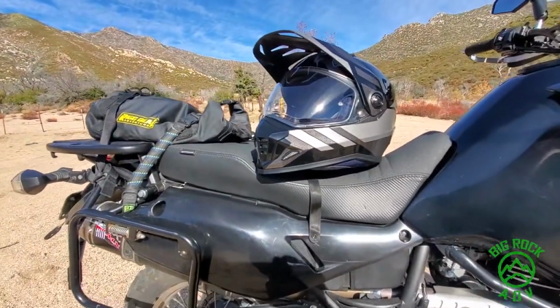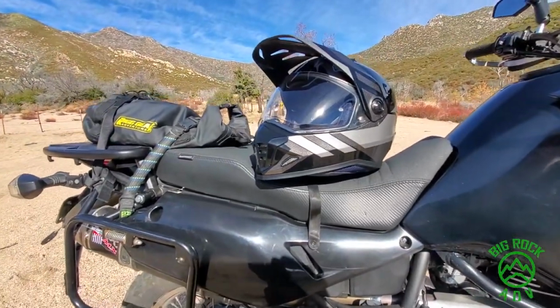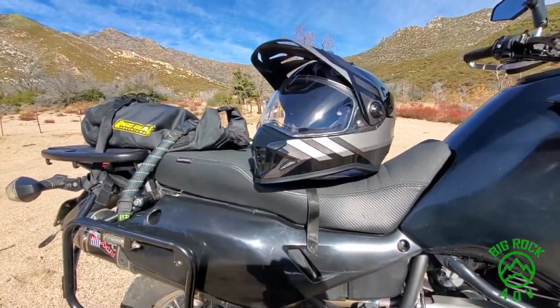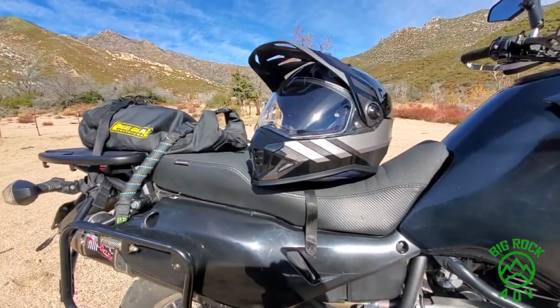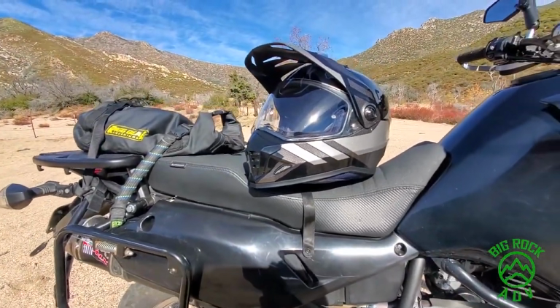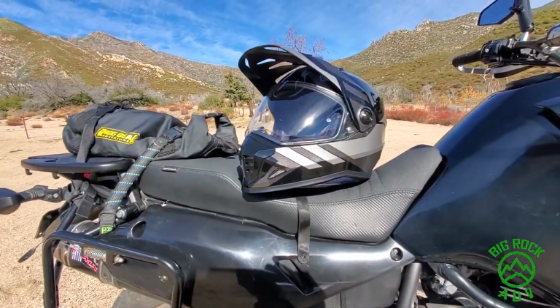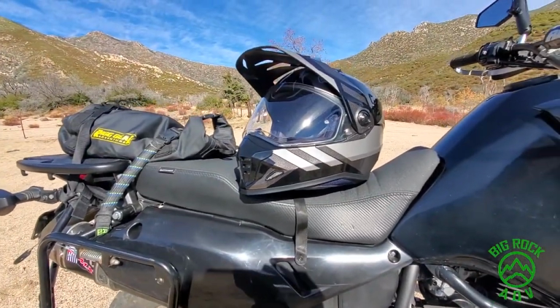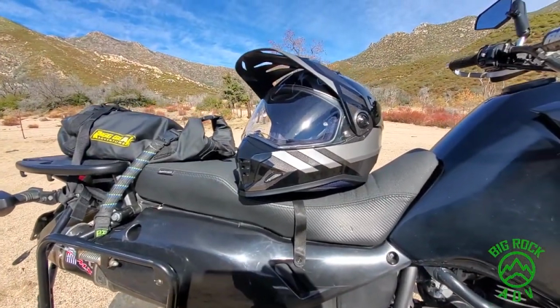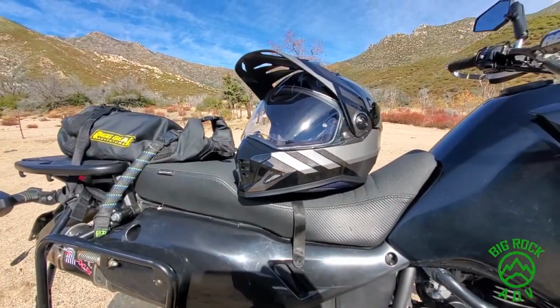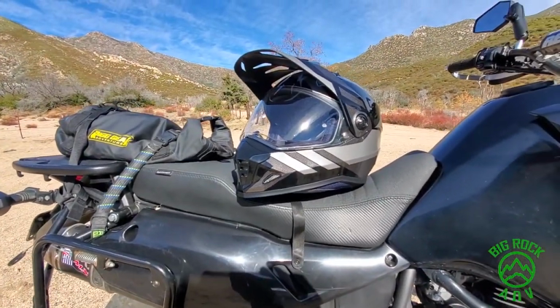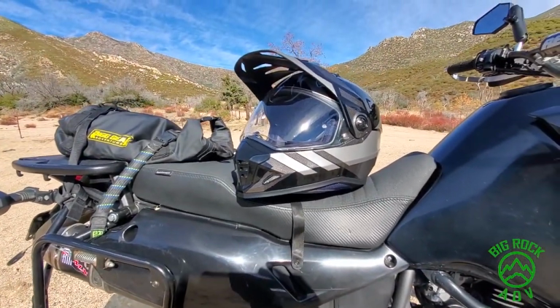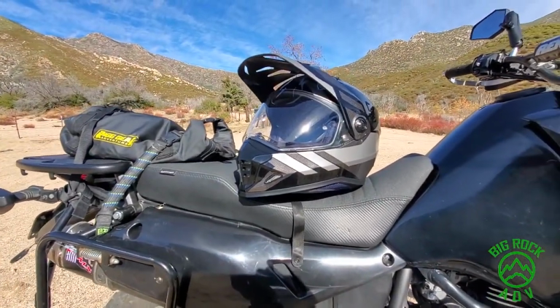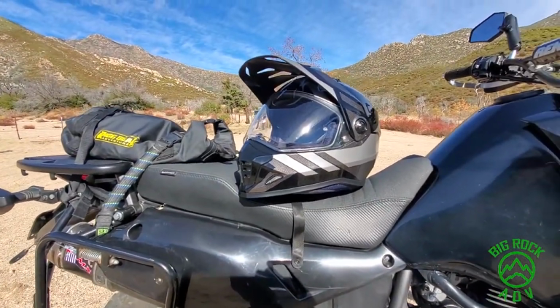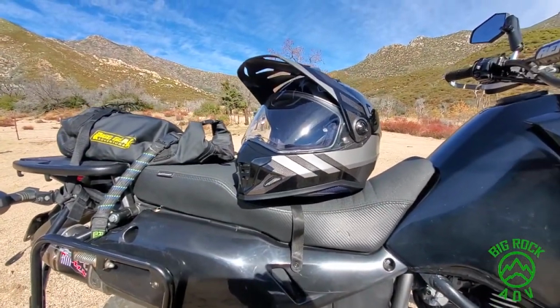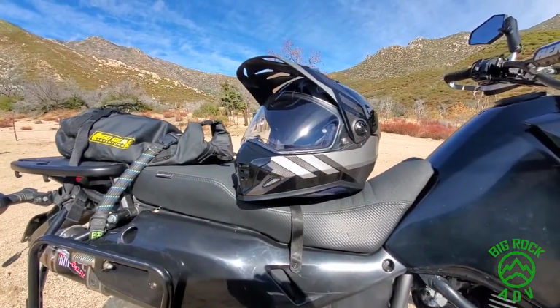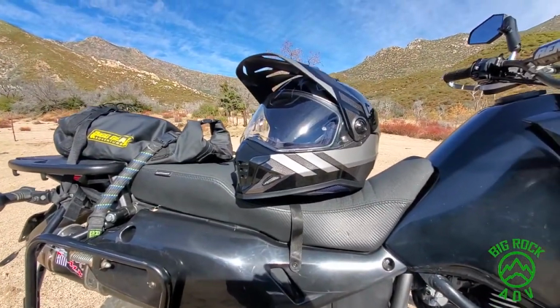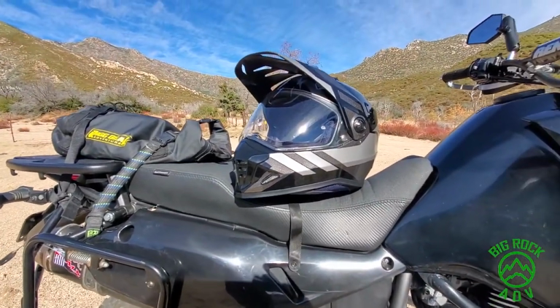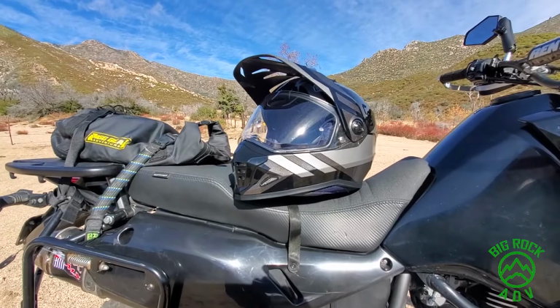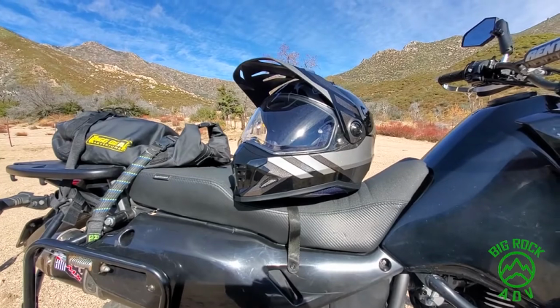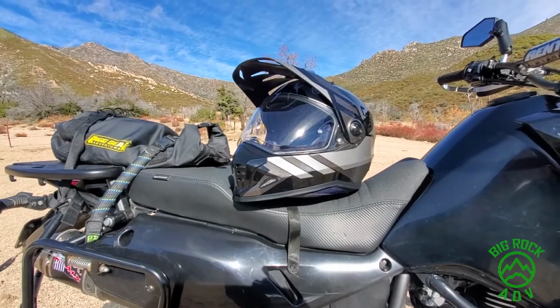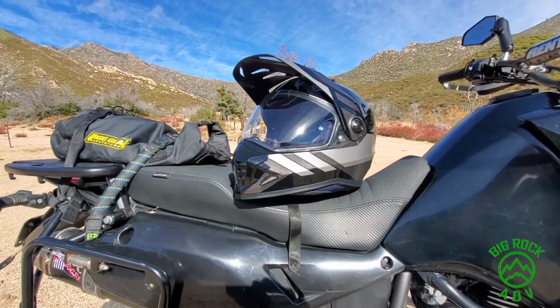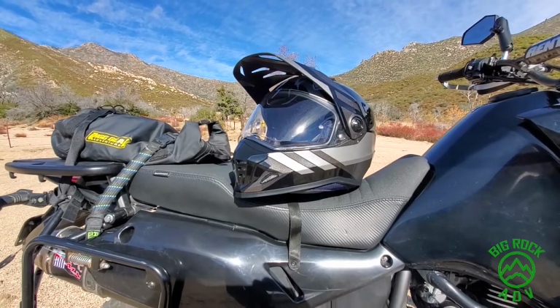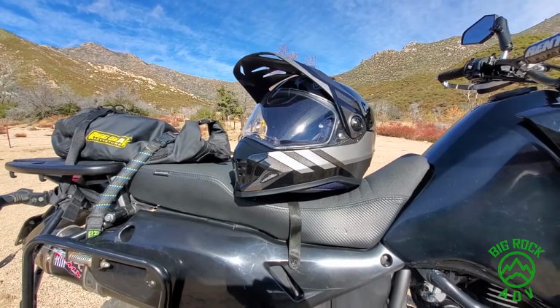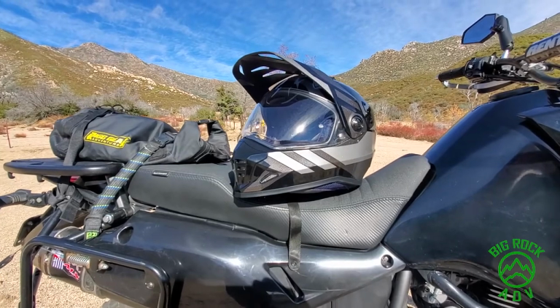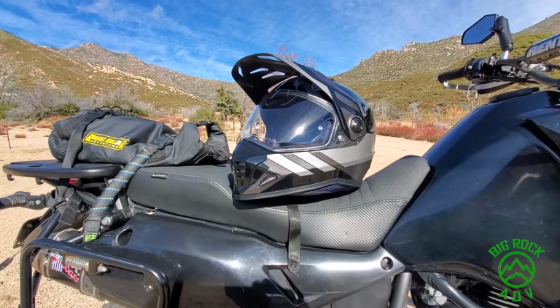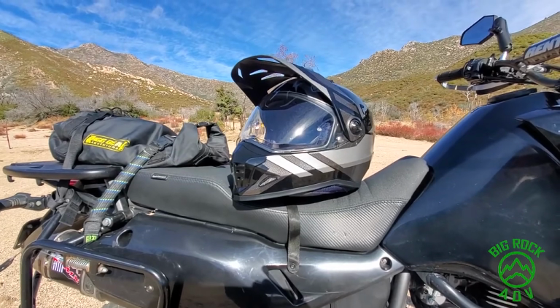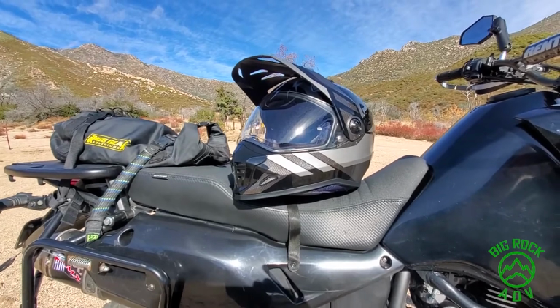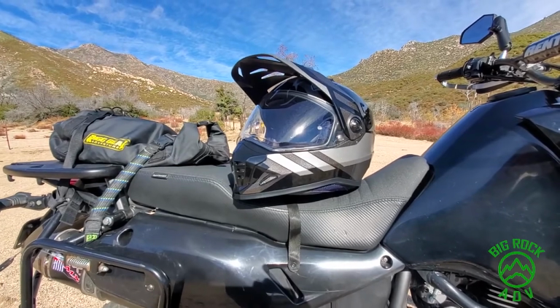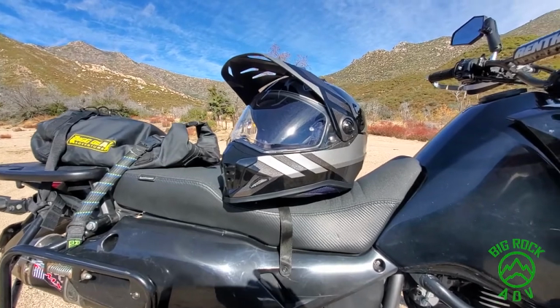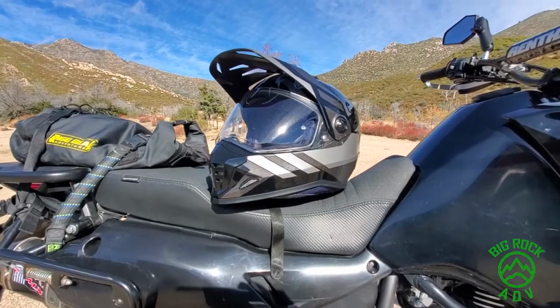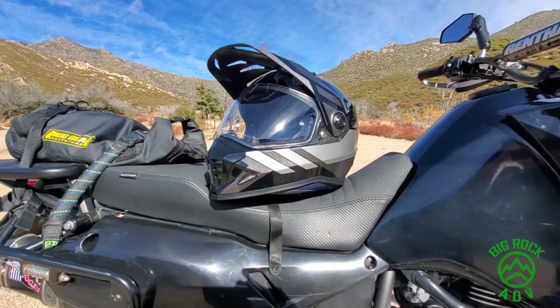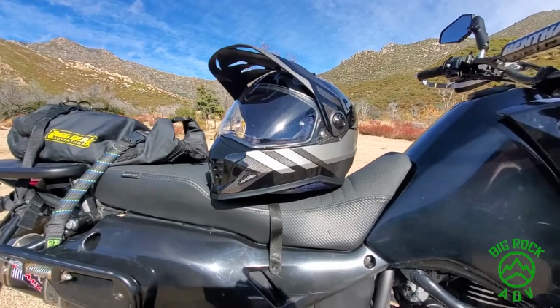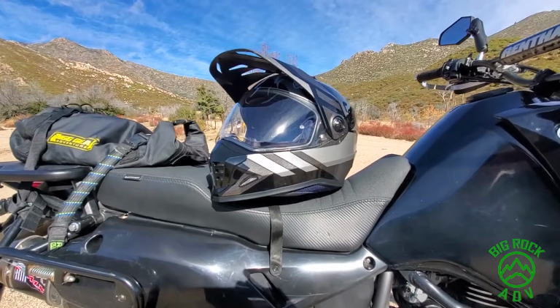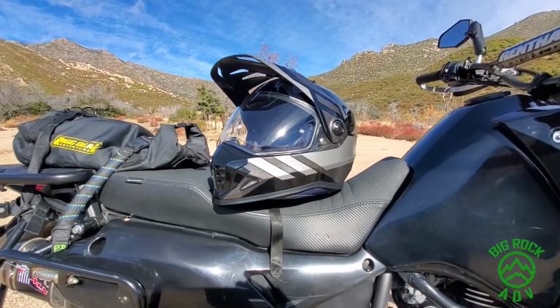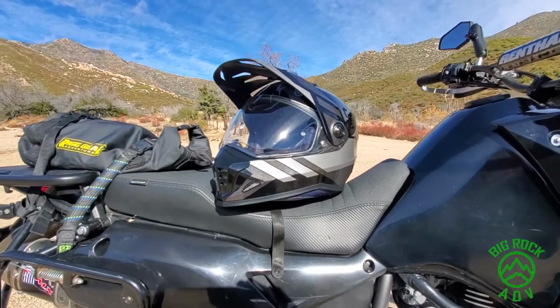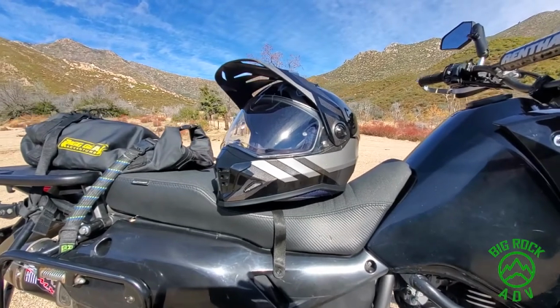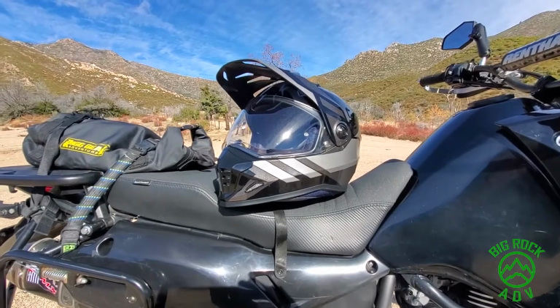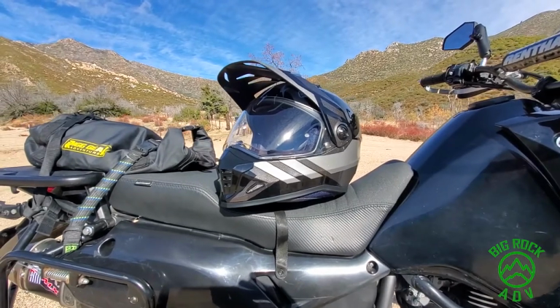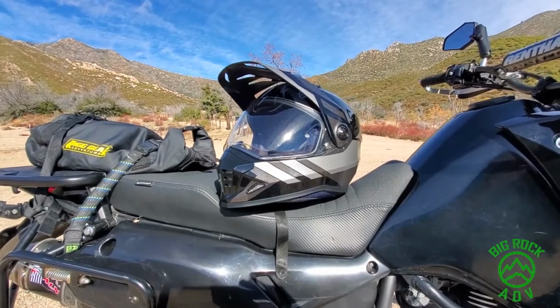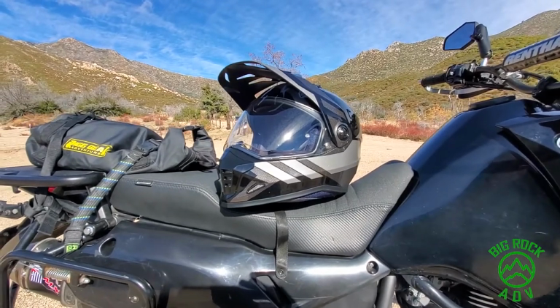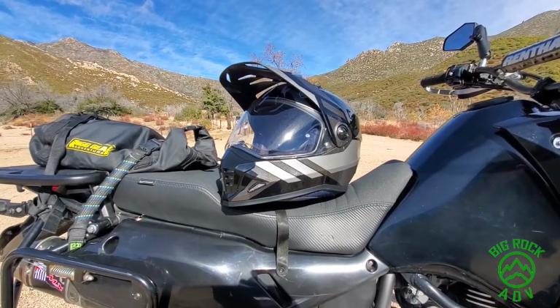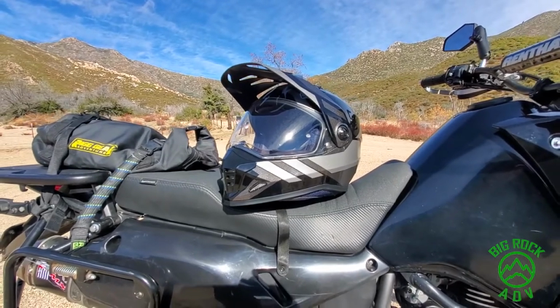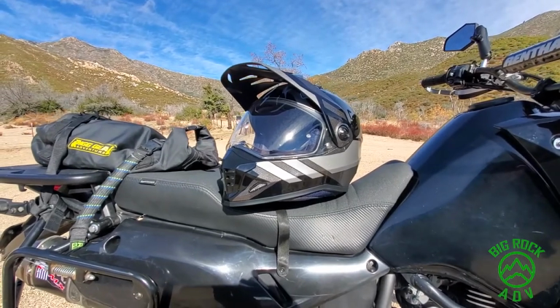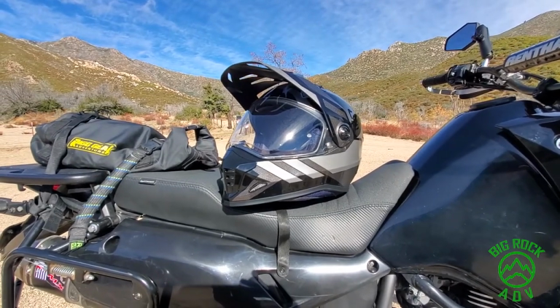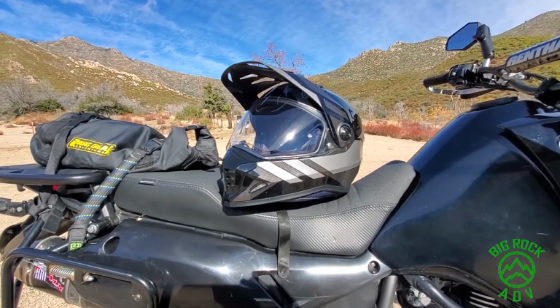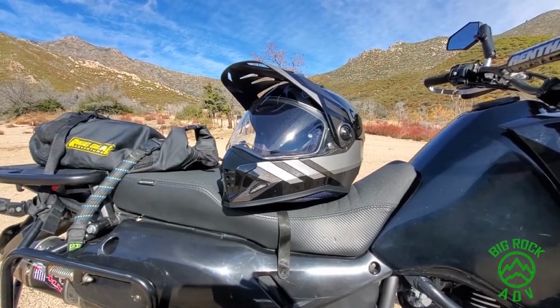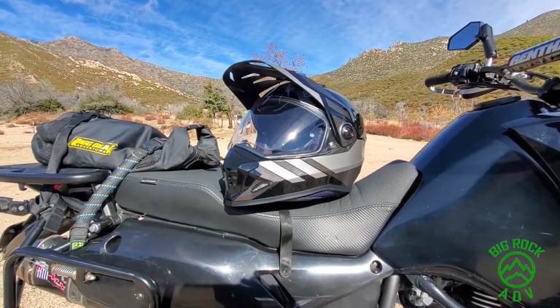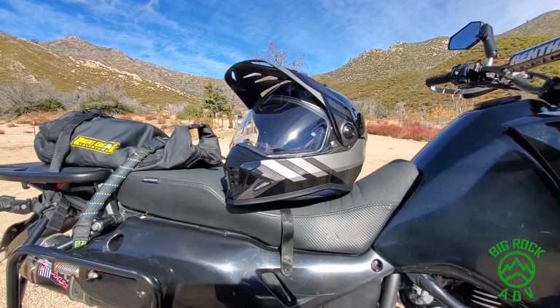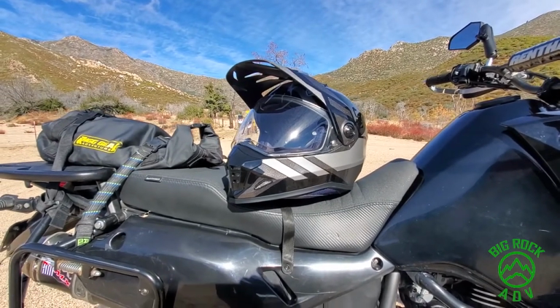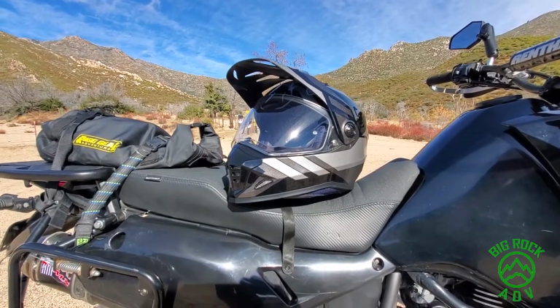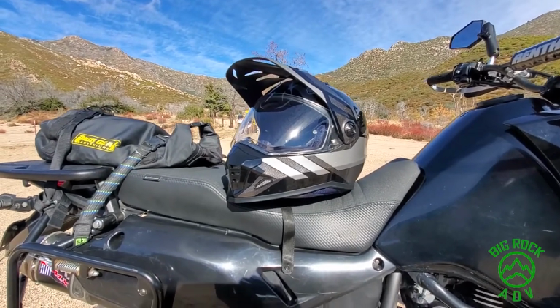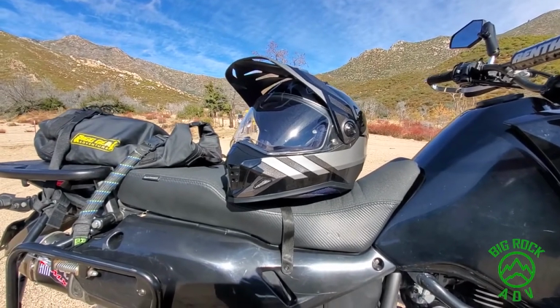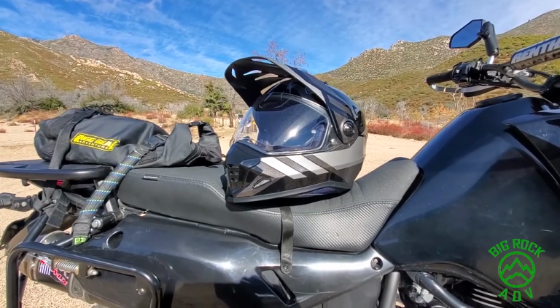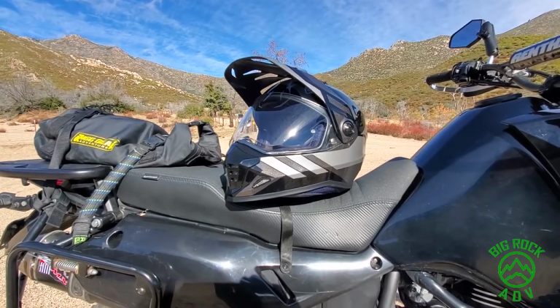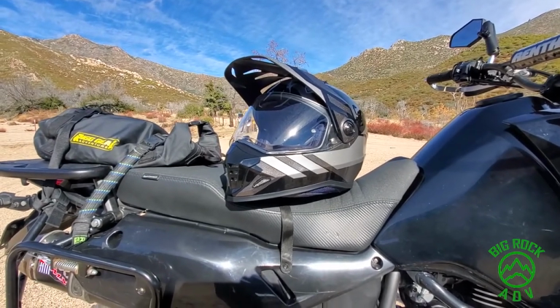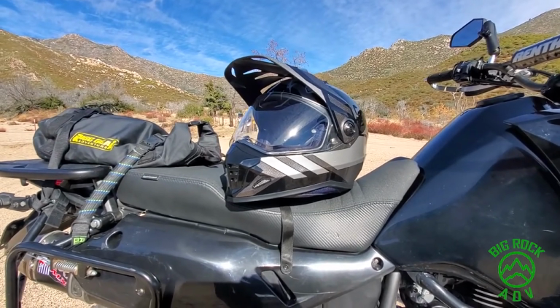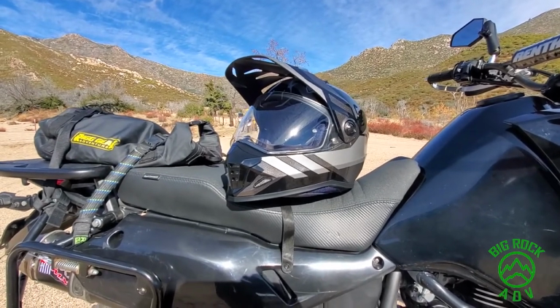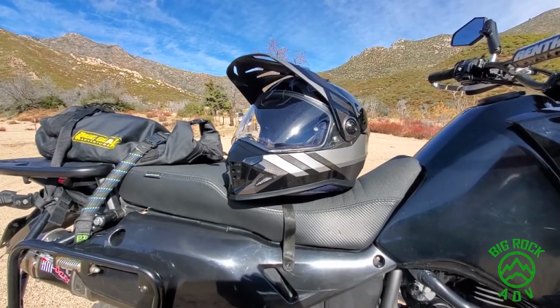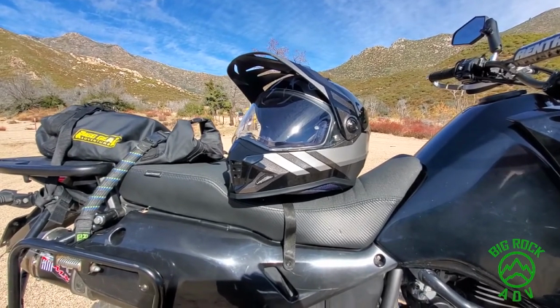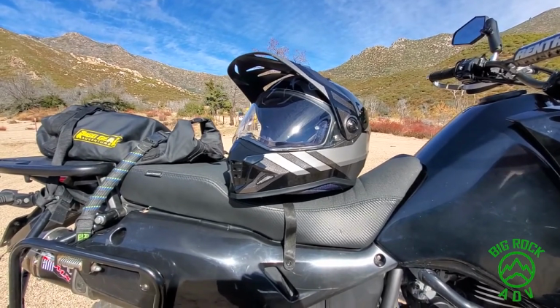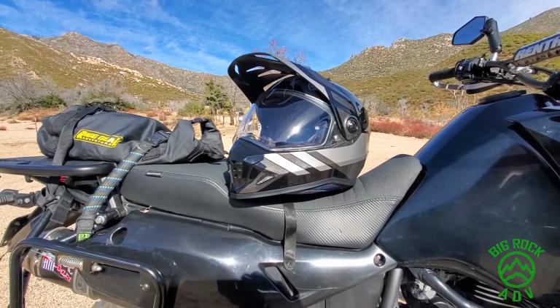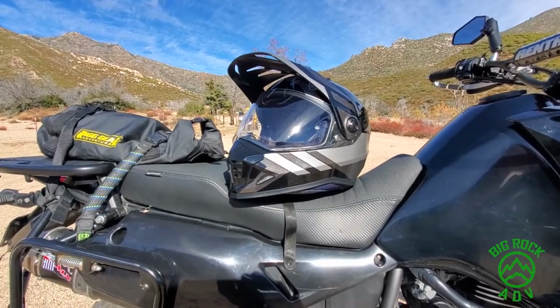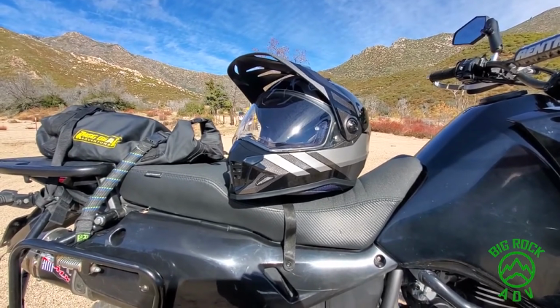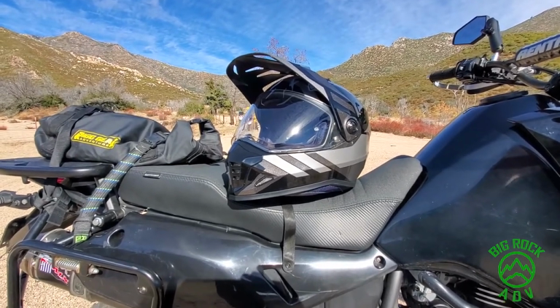They don't vent as well as an off-road helmet. Some of the dual sport helmets I've had have had terrible venting, and I've hated them because of it.